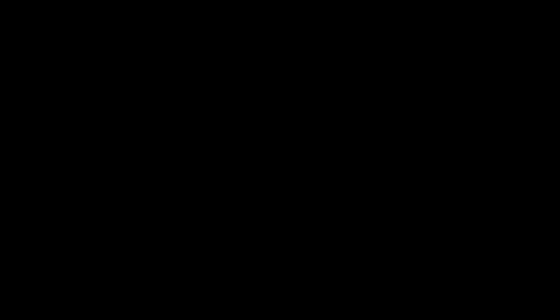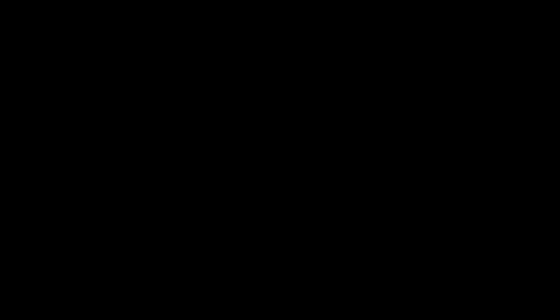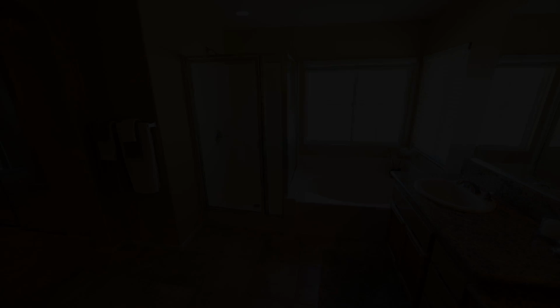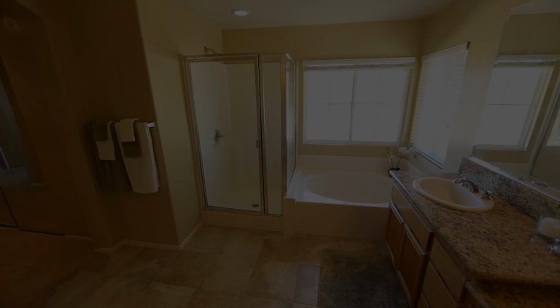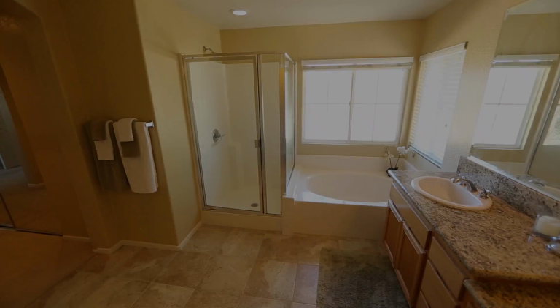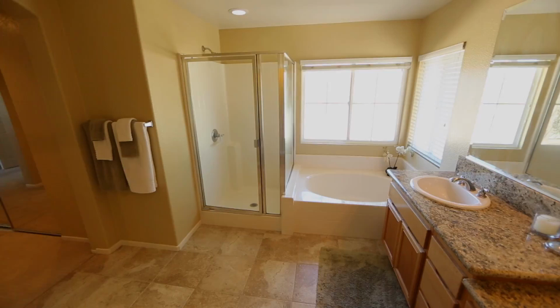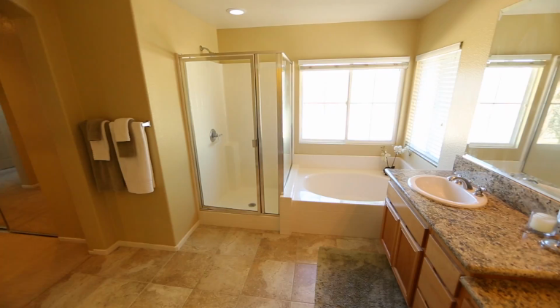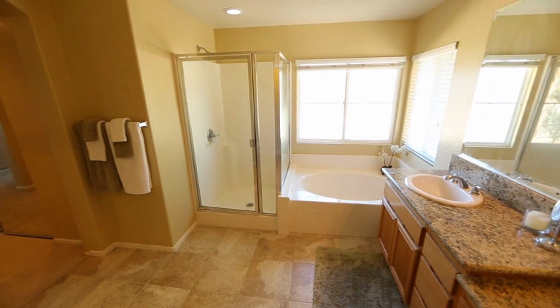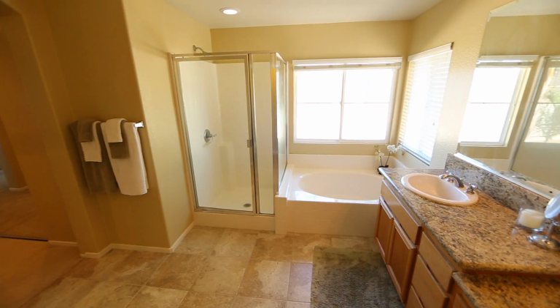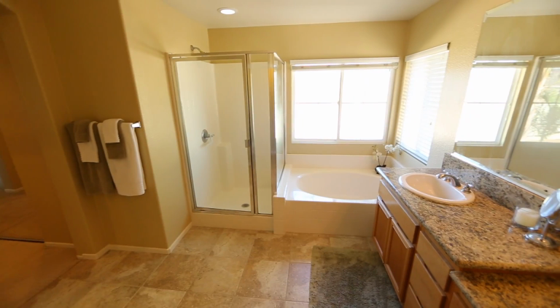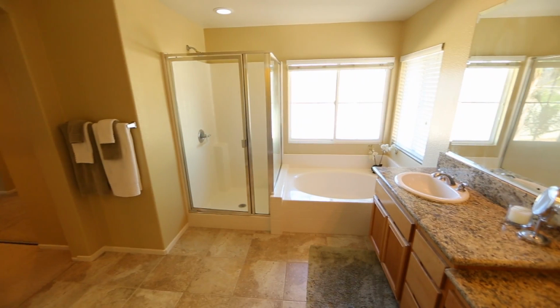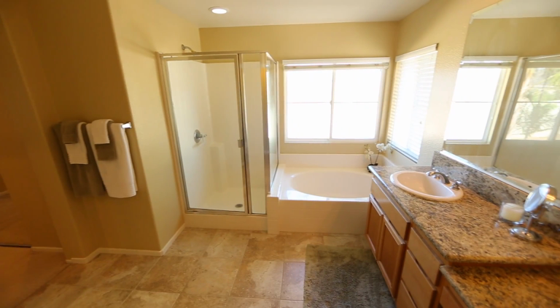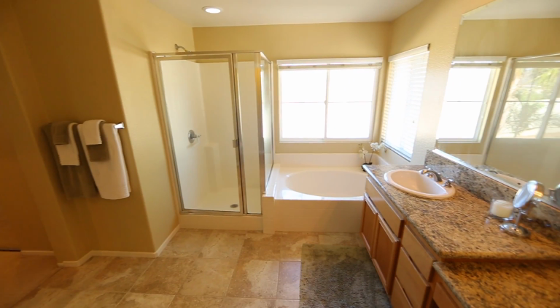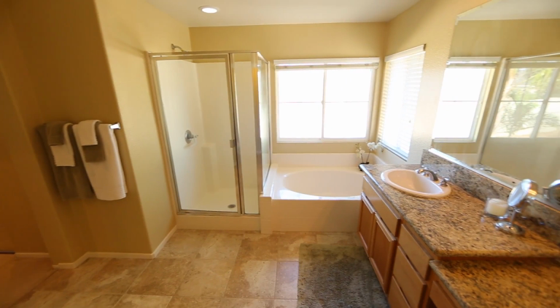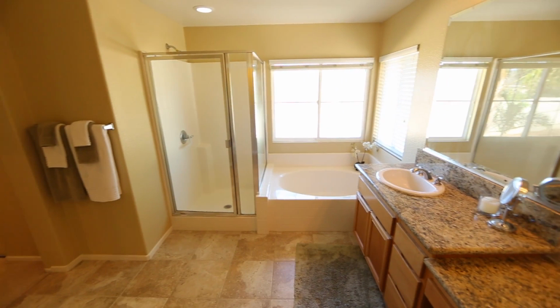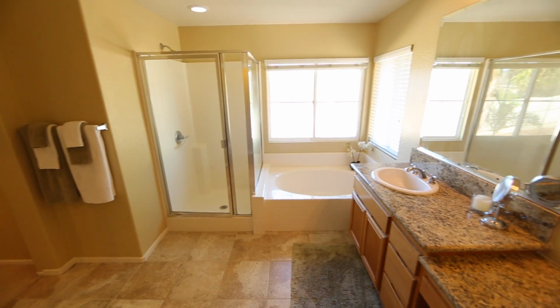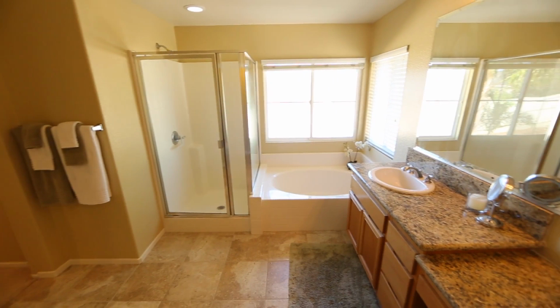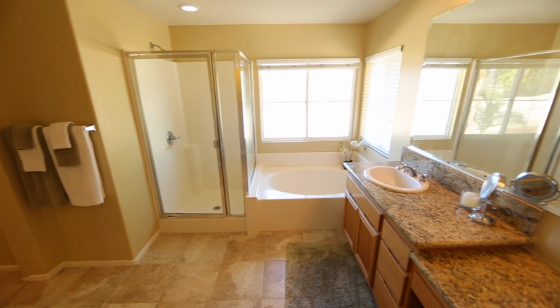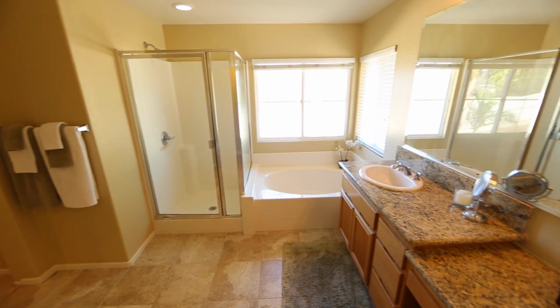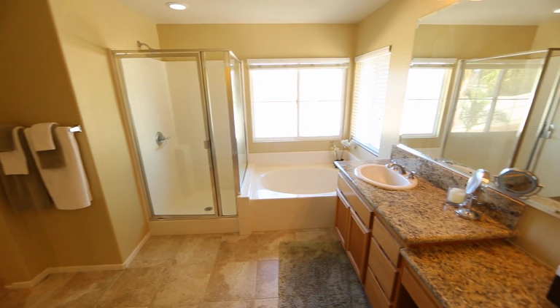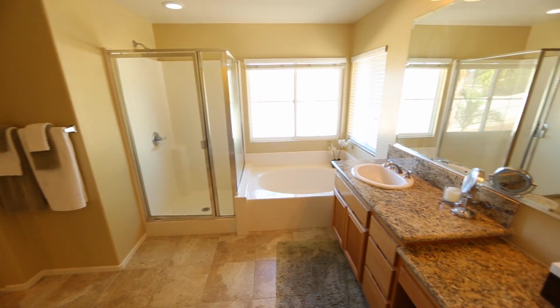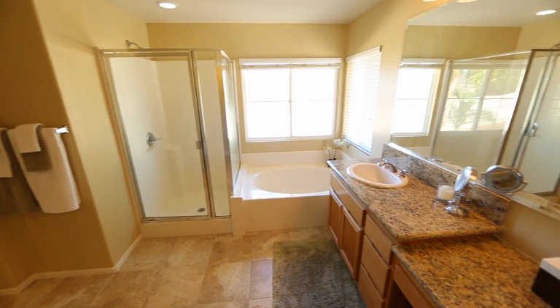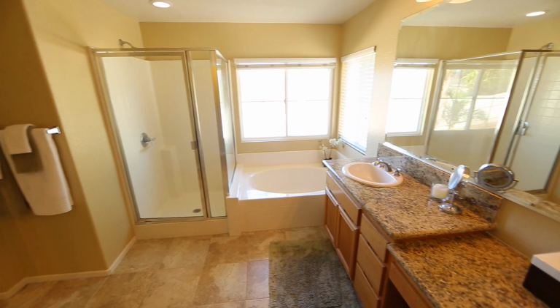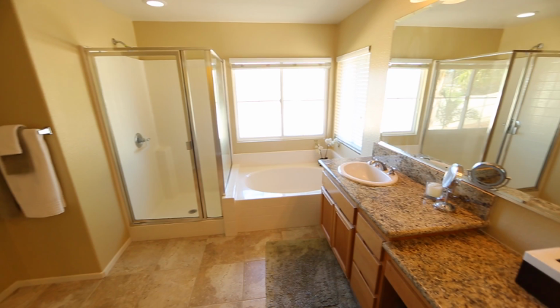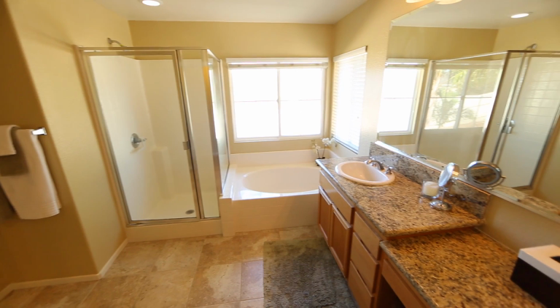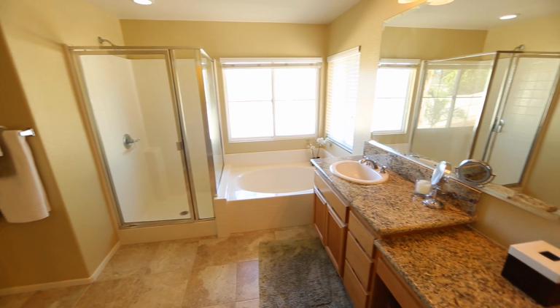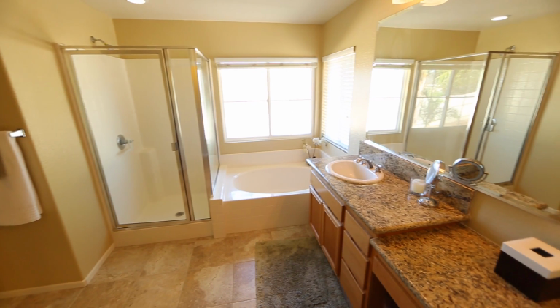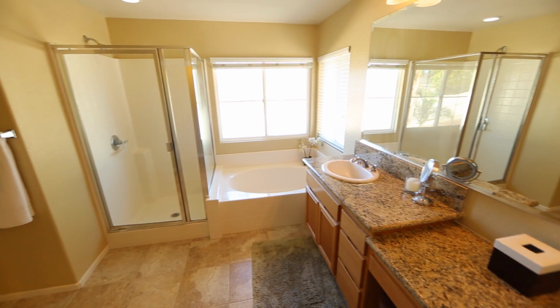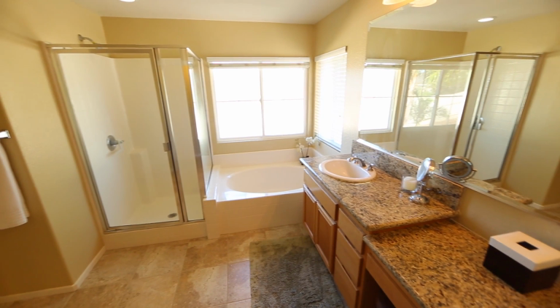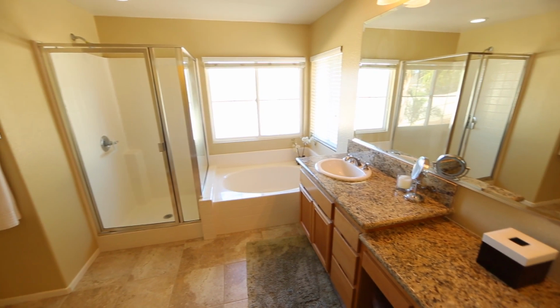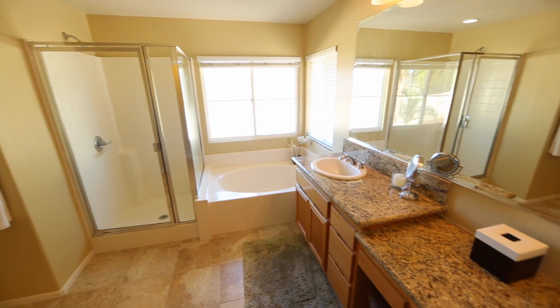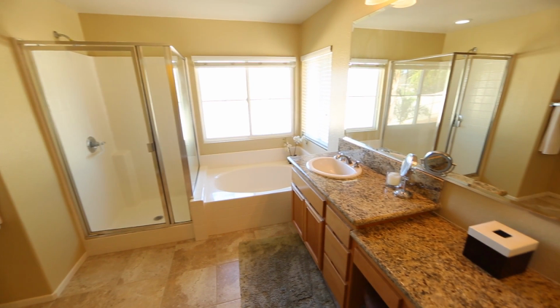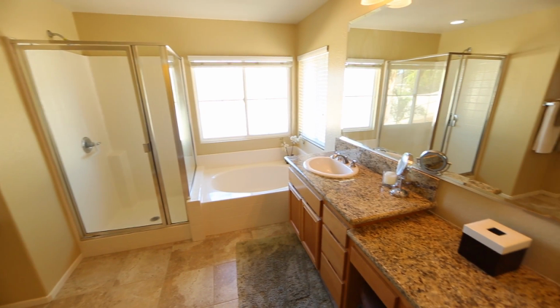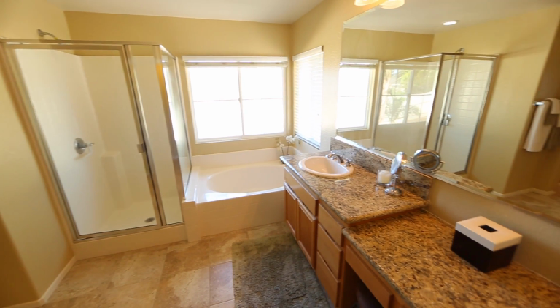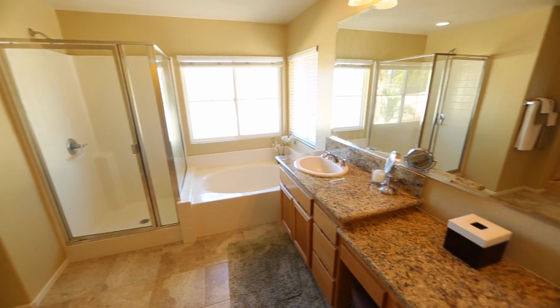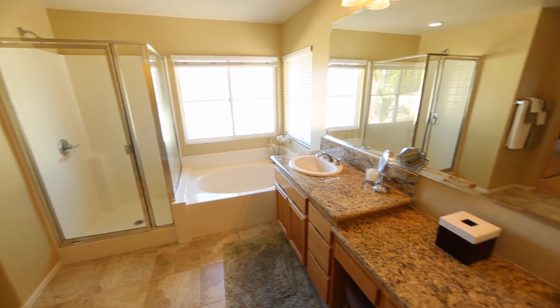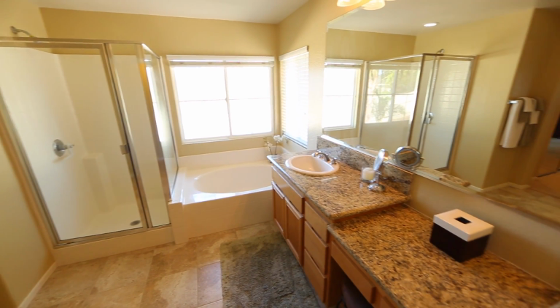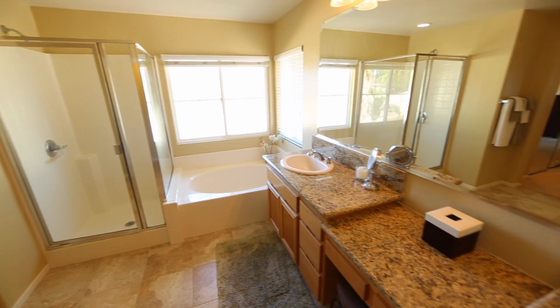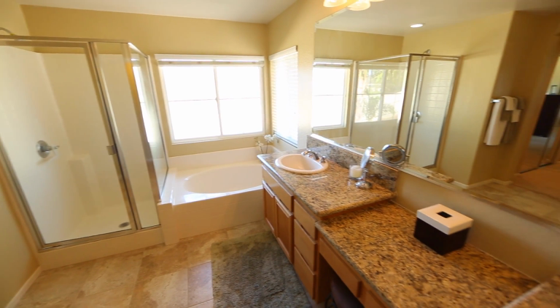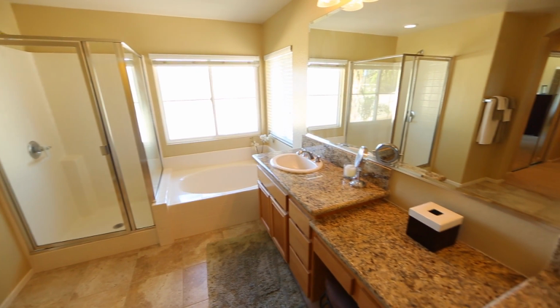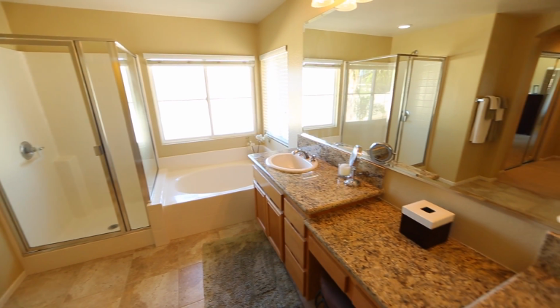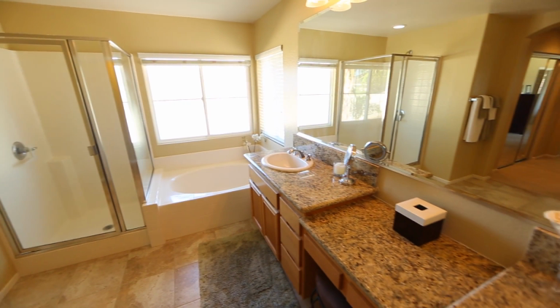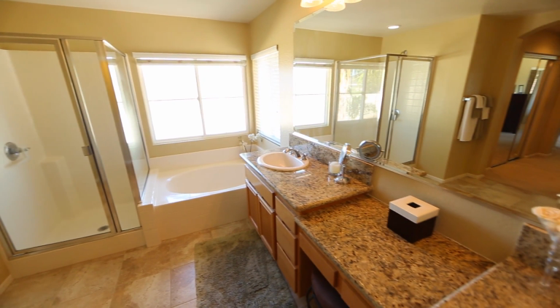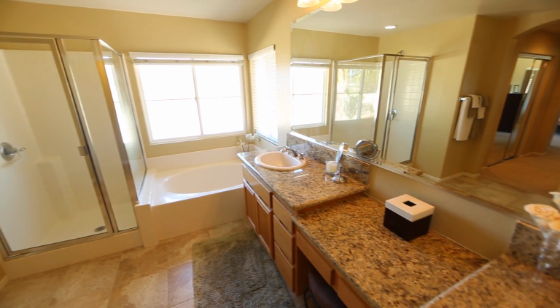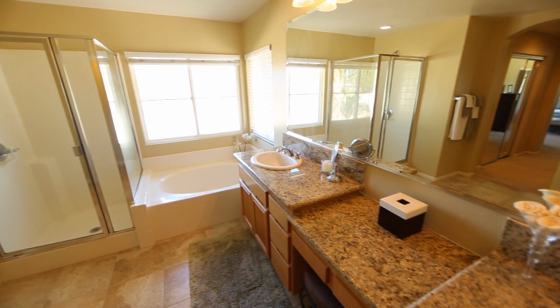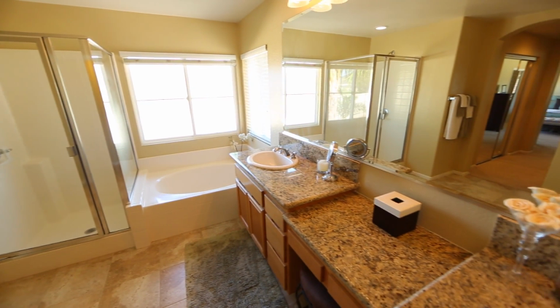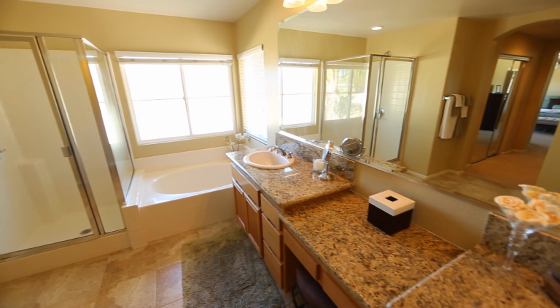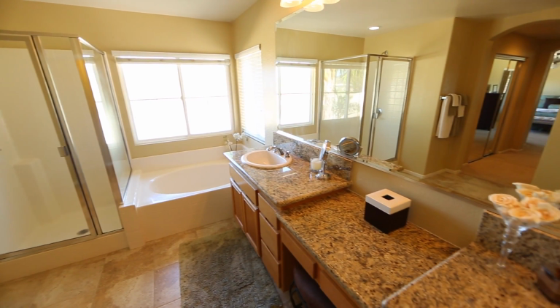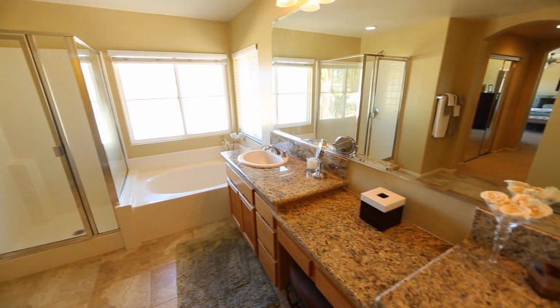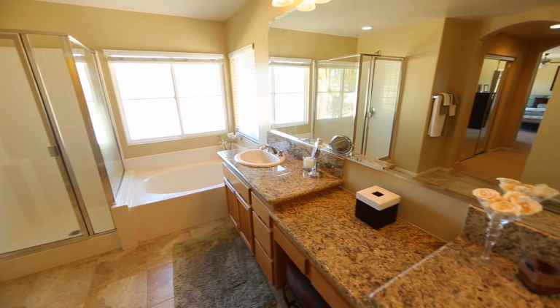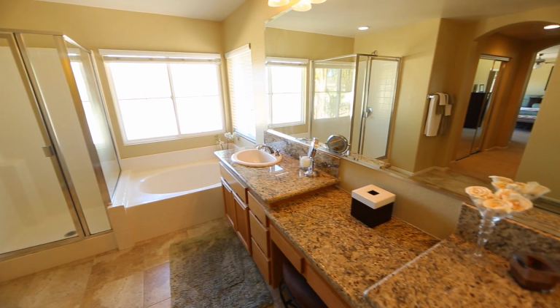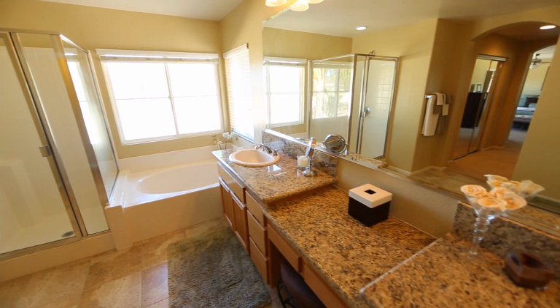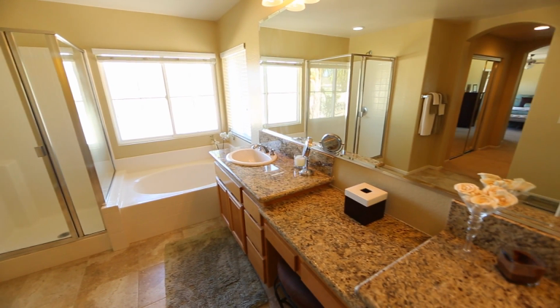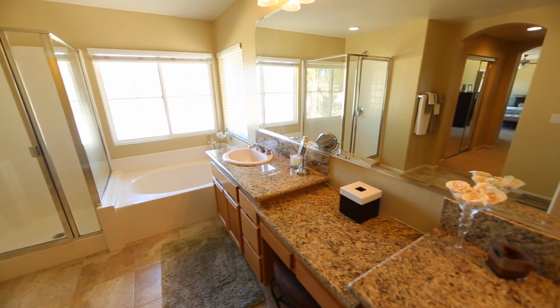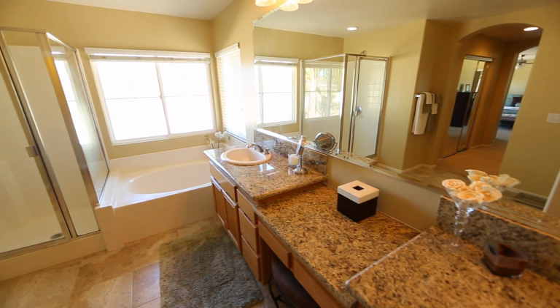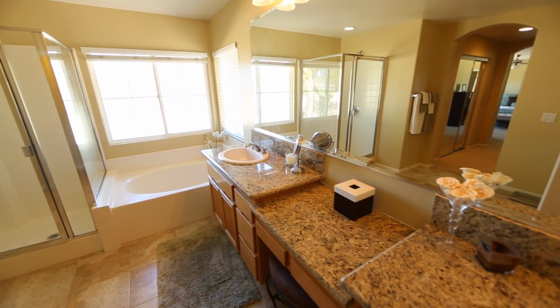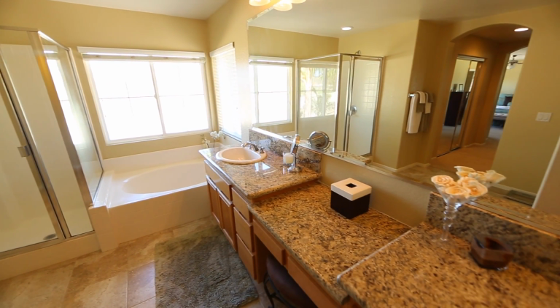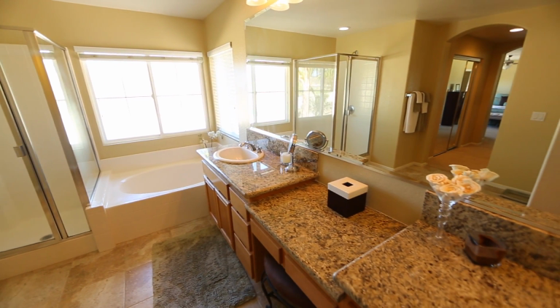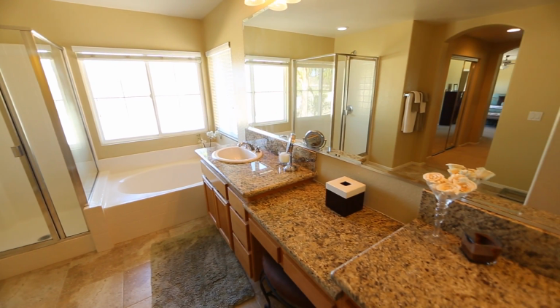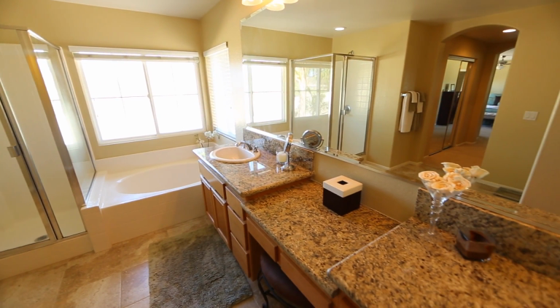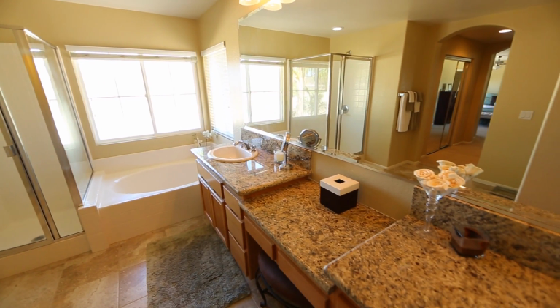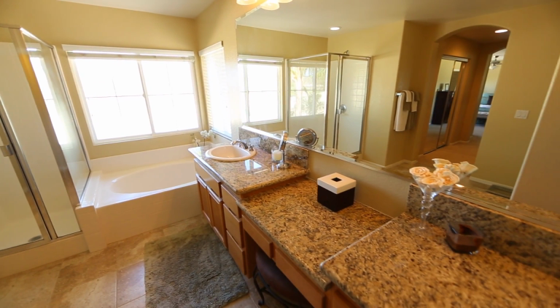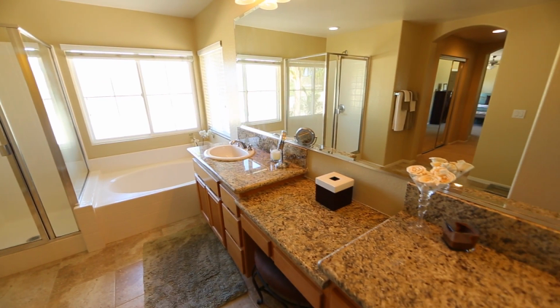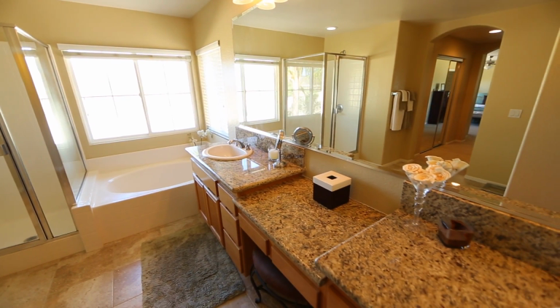The master bath offers a separate tub and shower, his and her sinks with granite vanities, and dual closets.